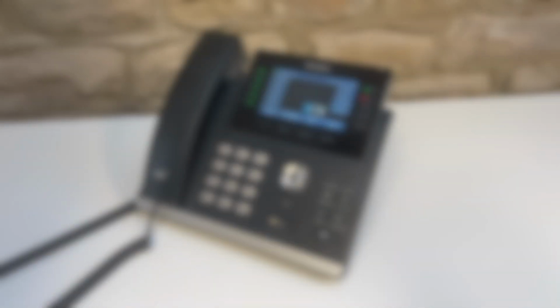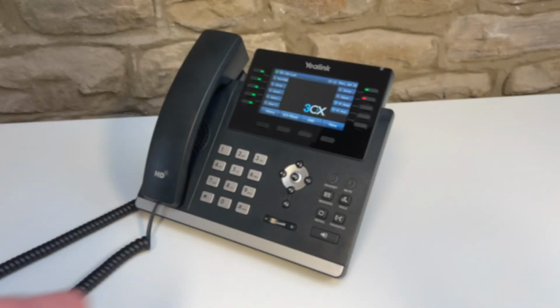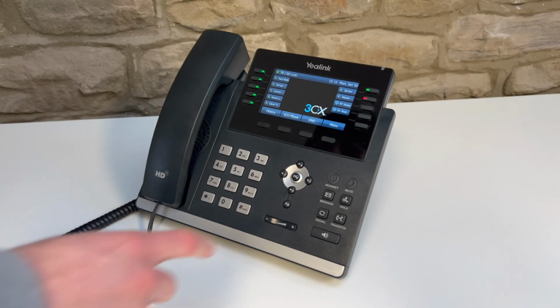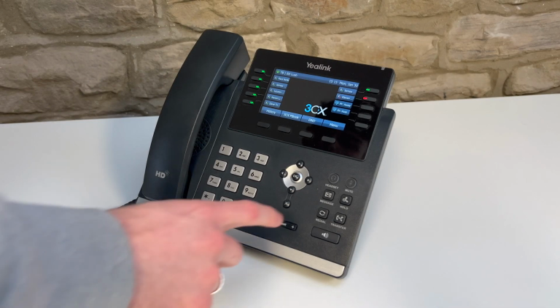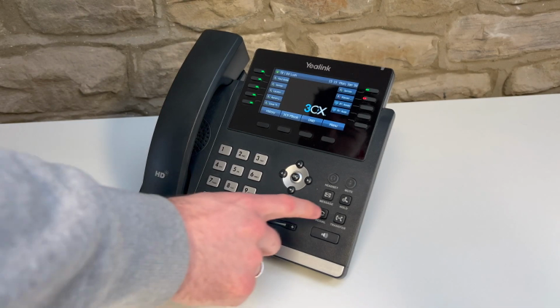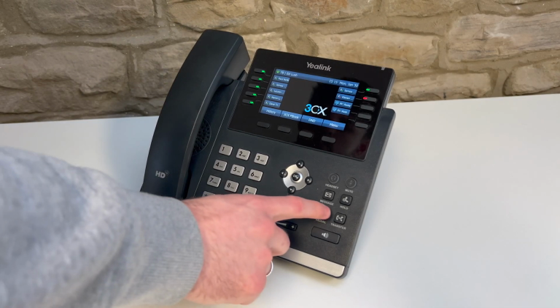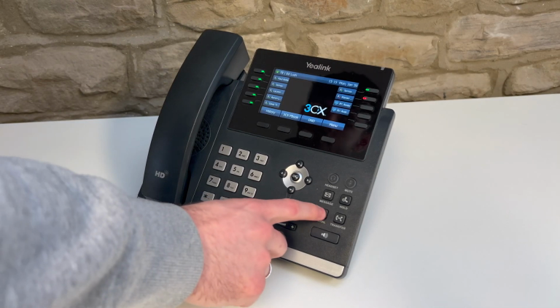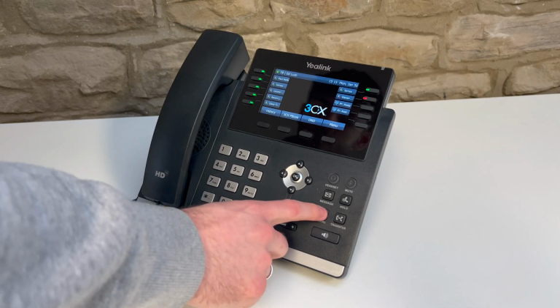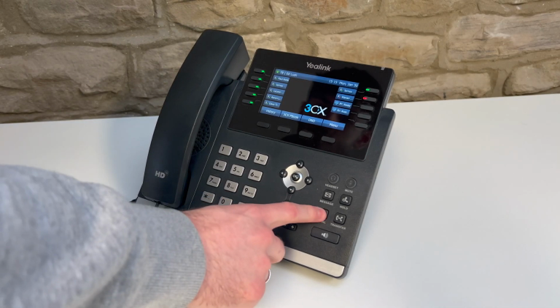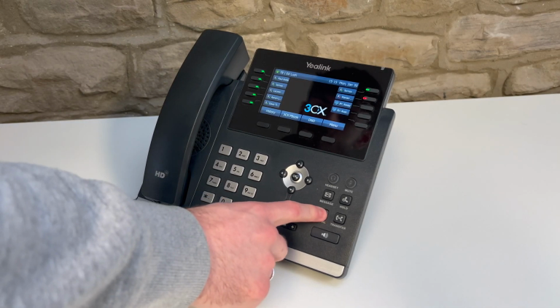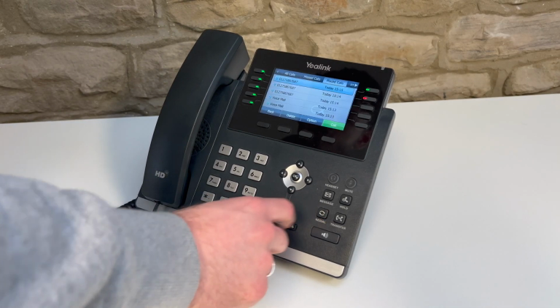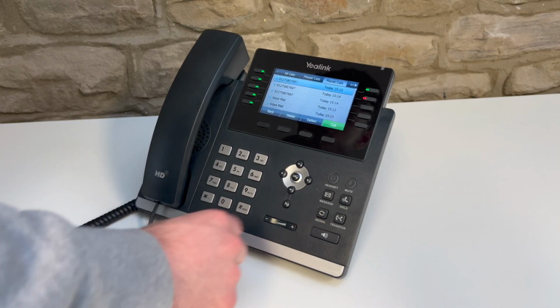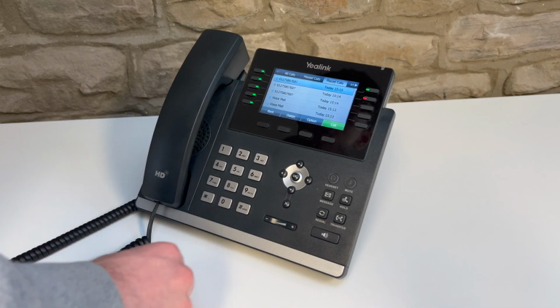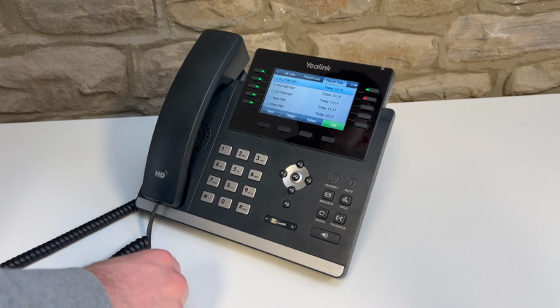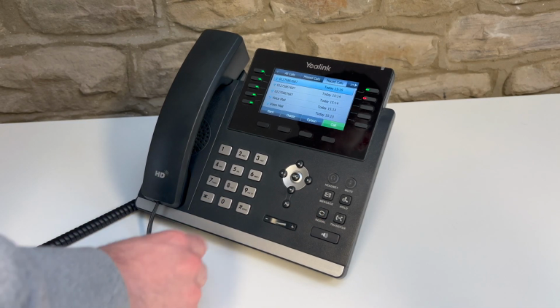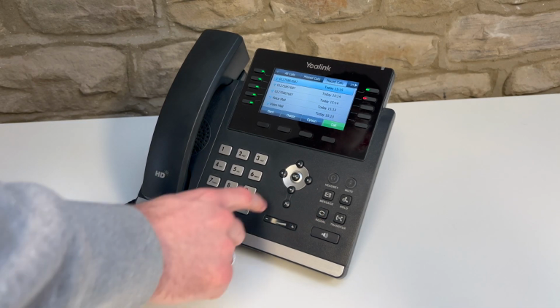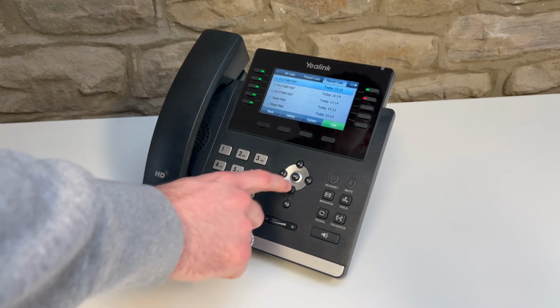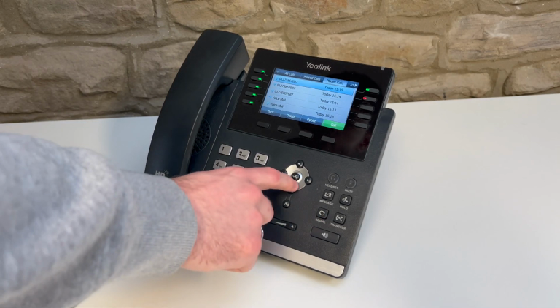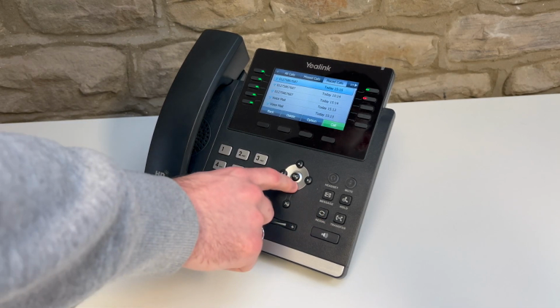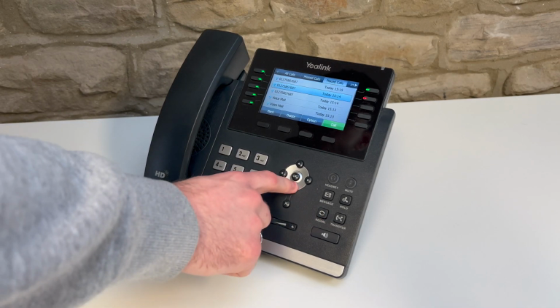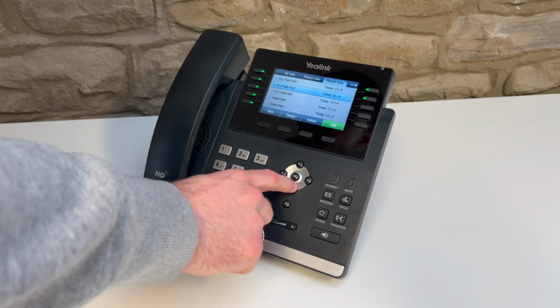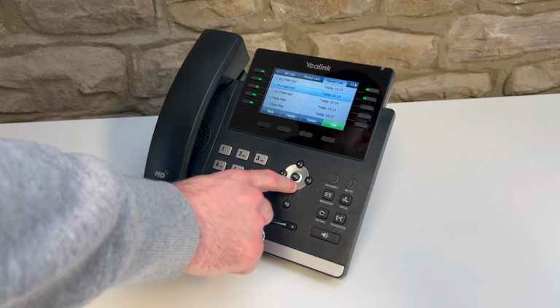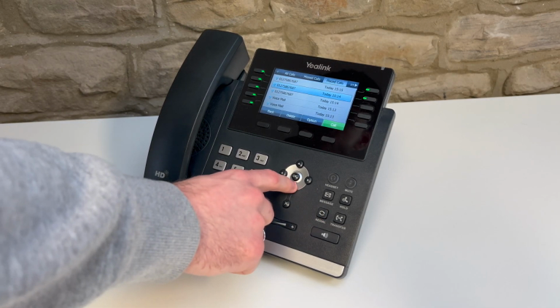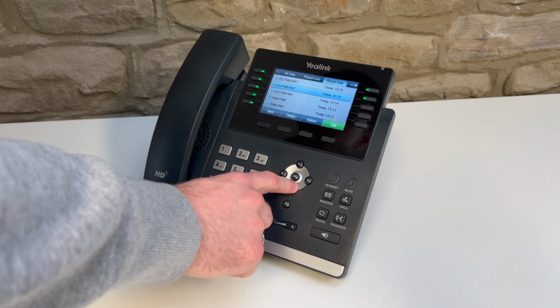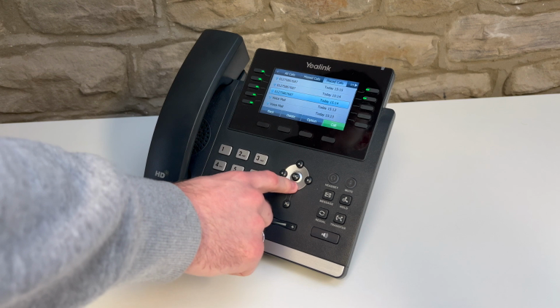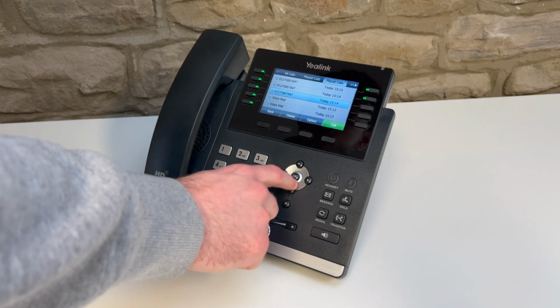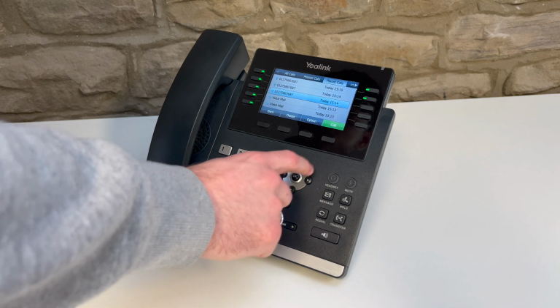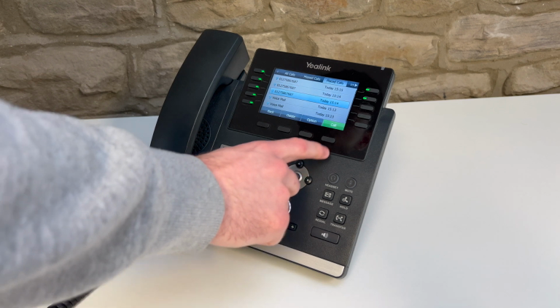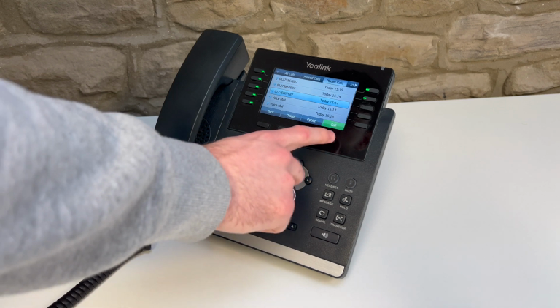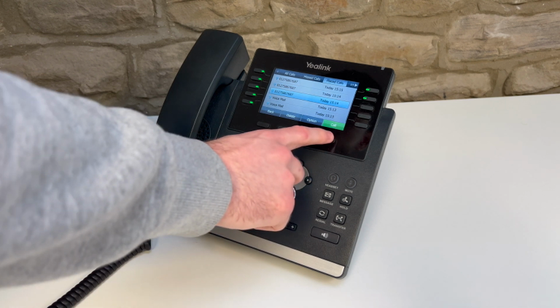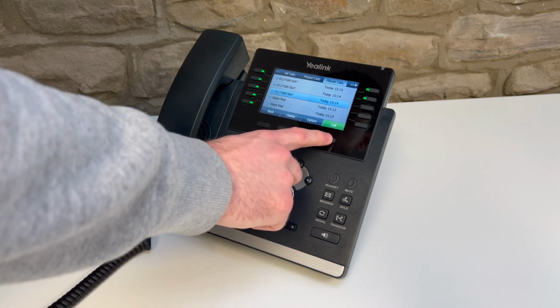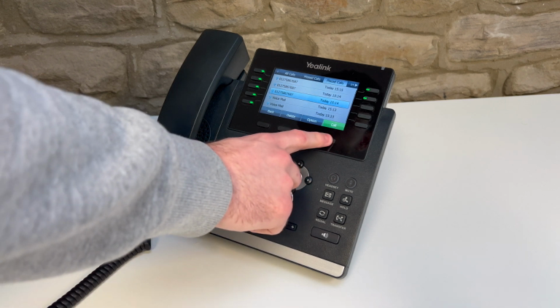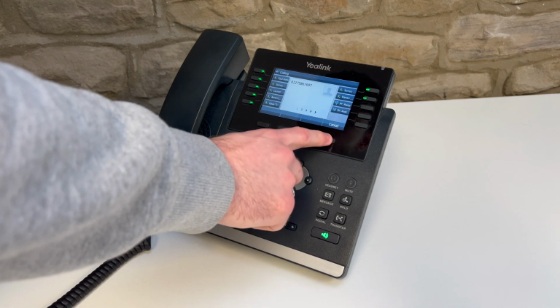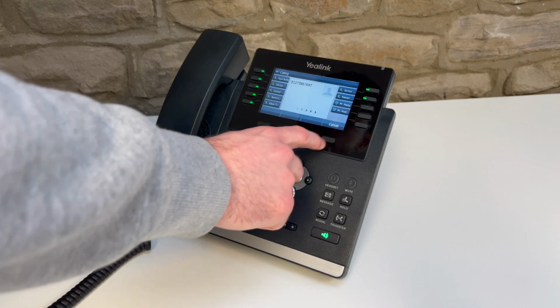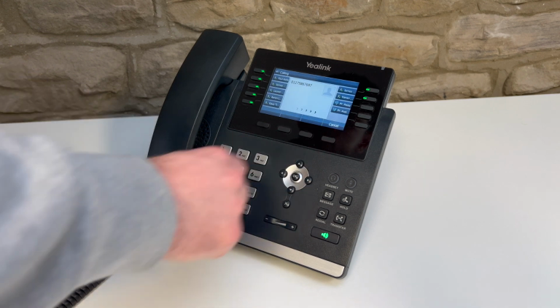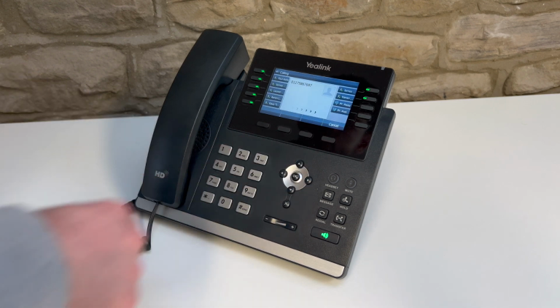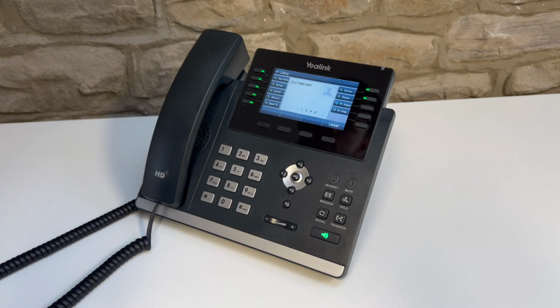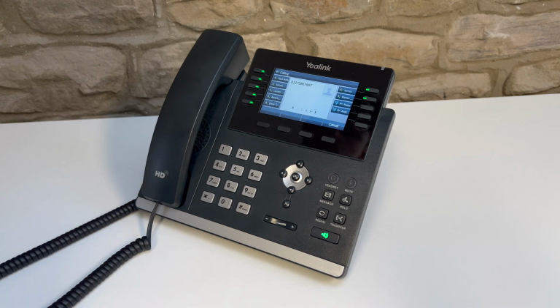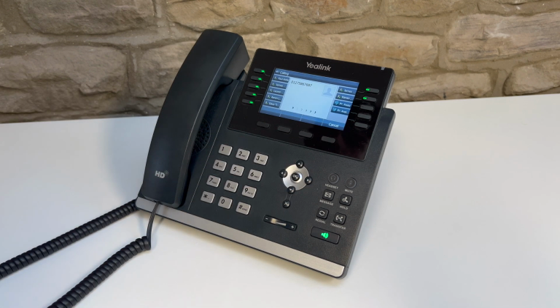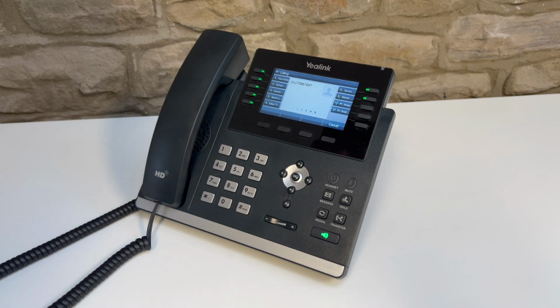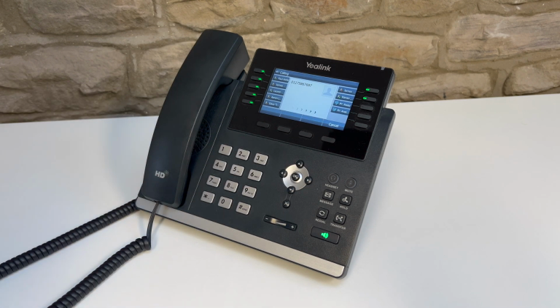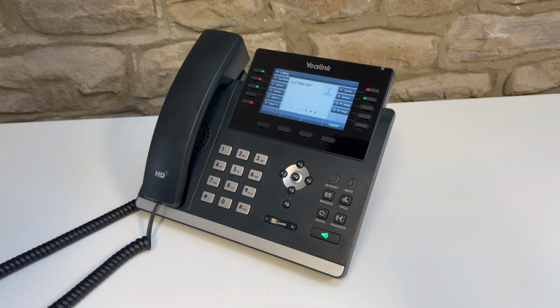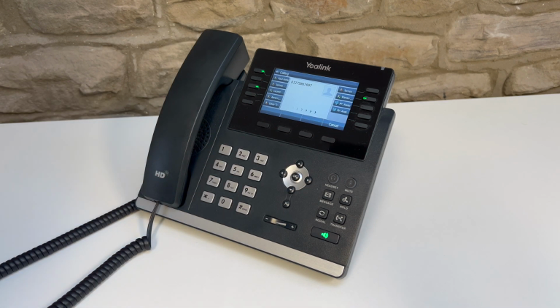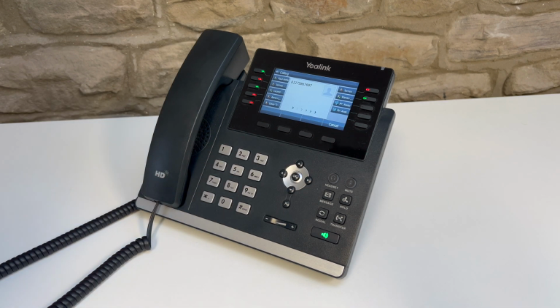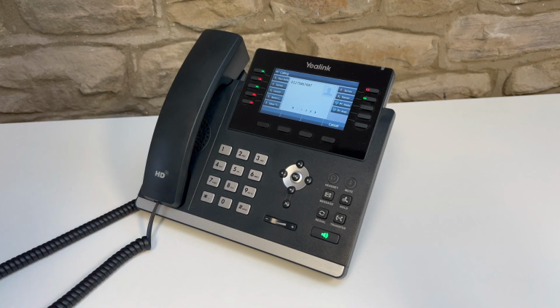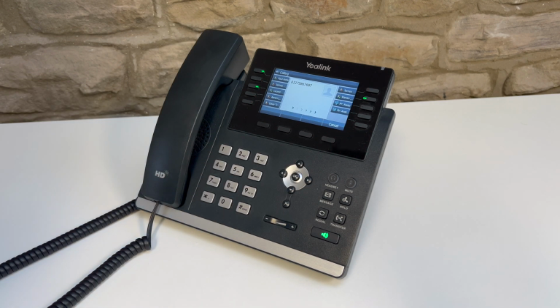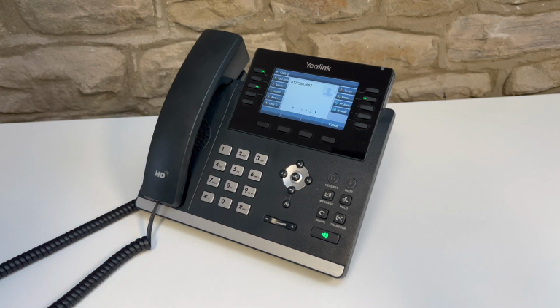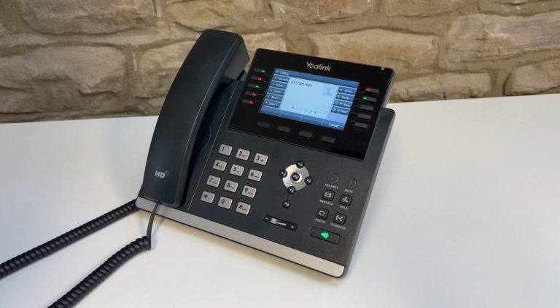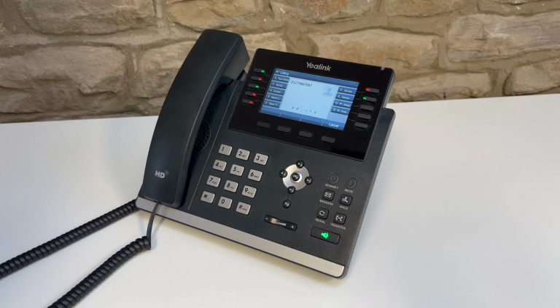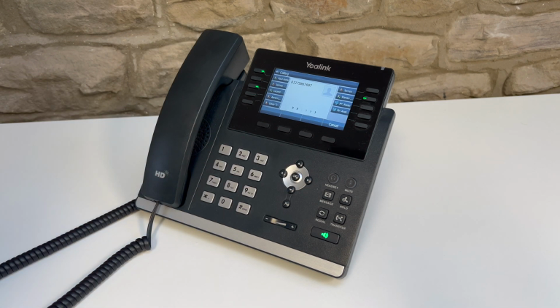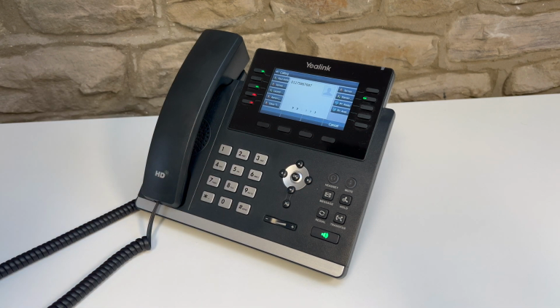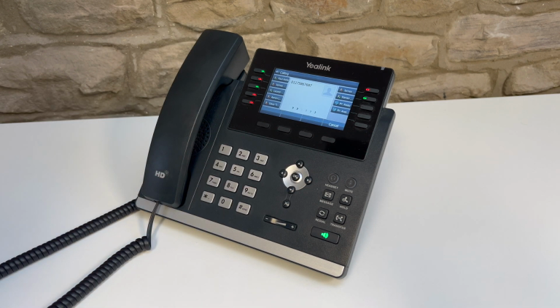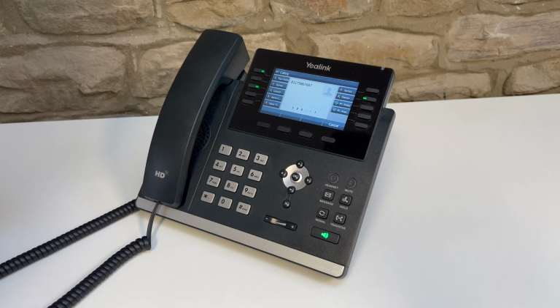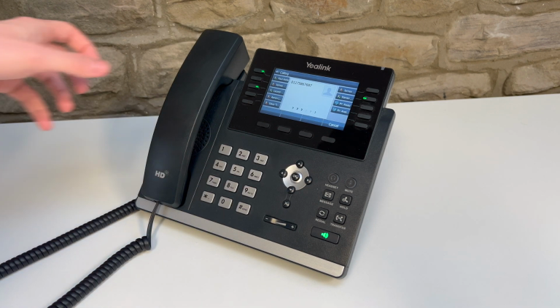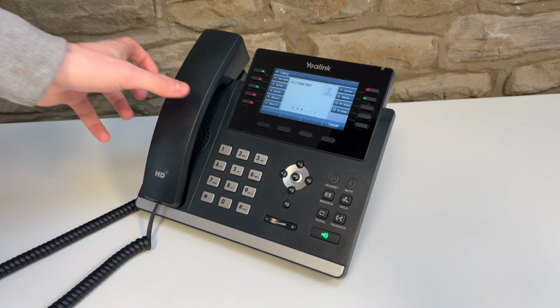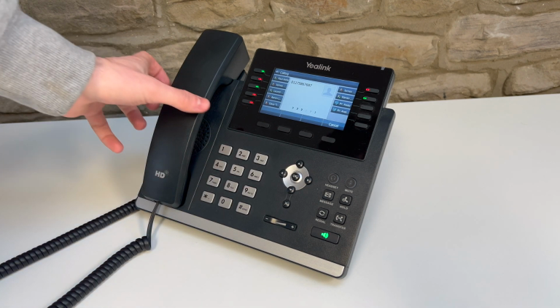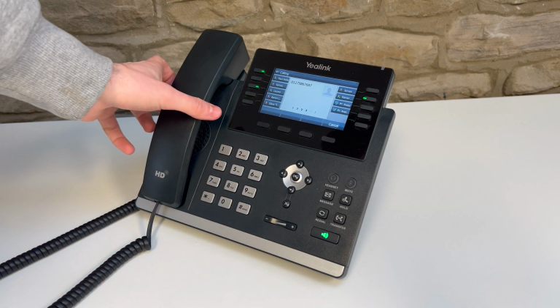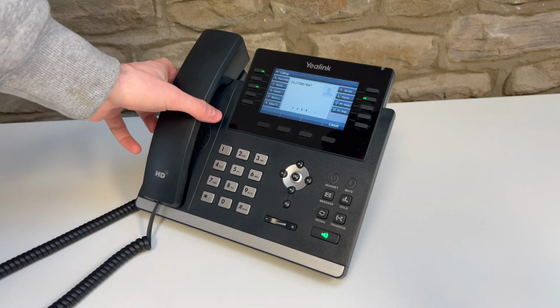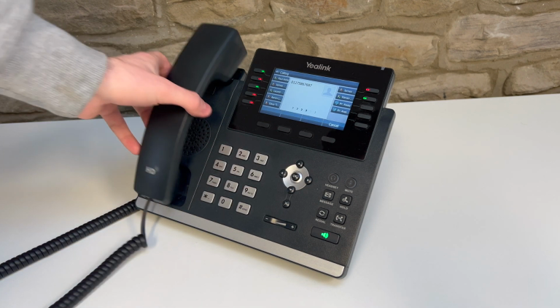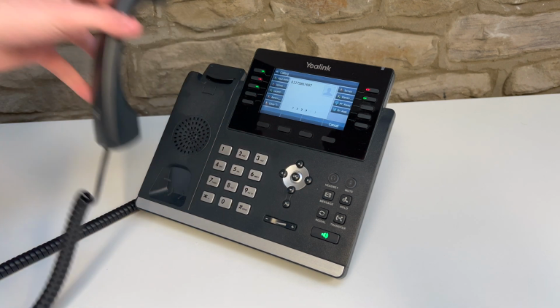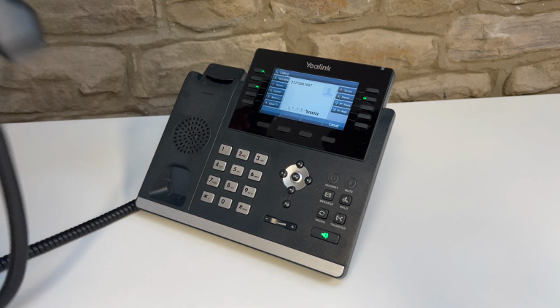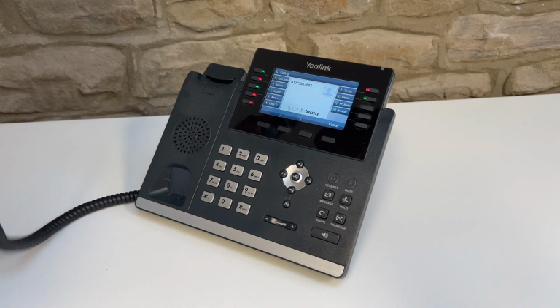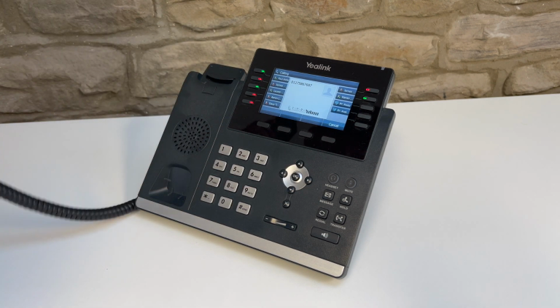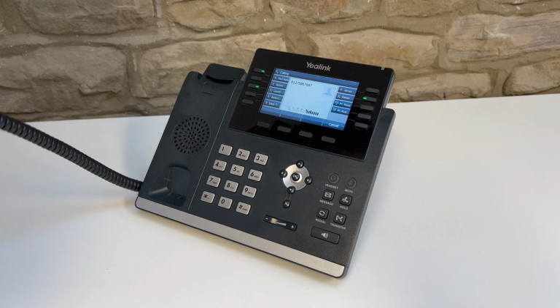To redial, press the redial key. Then, using the keypad, select the number you wish to dial and confirm by pressing OK.